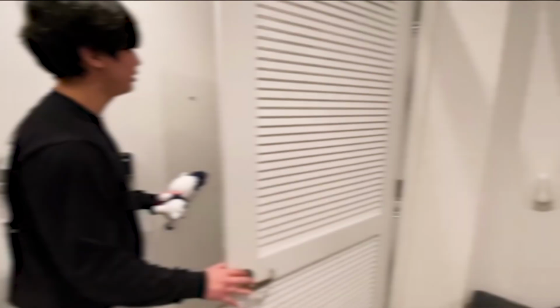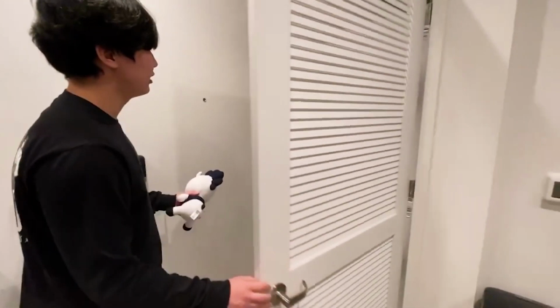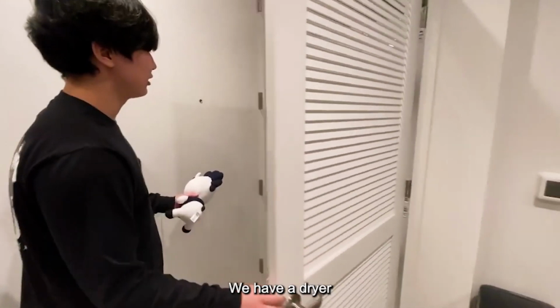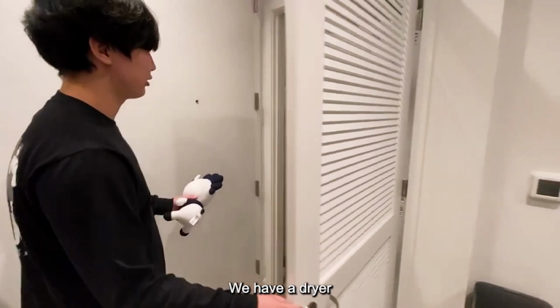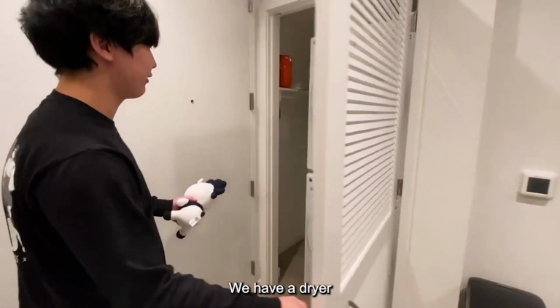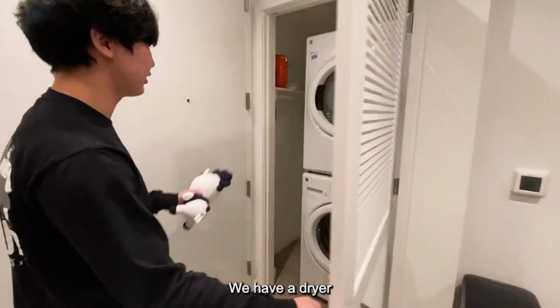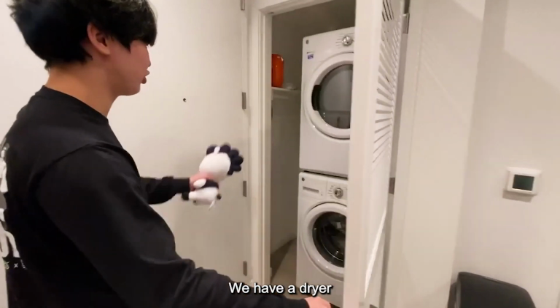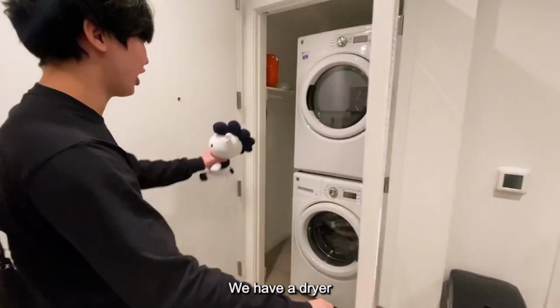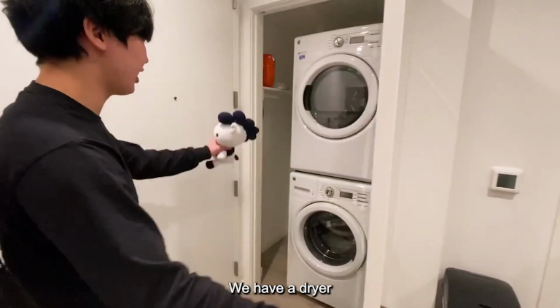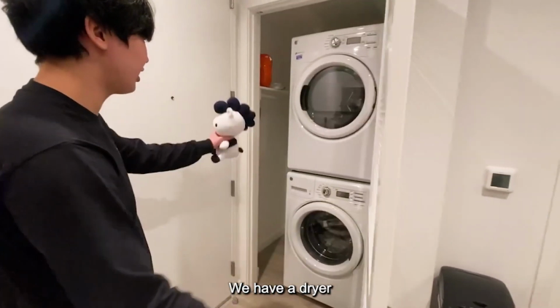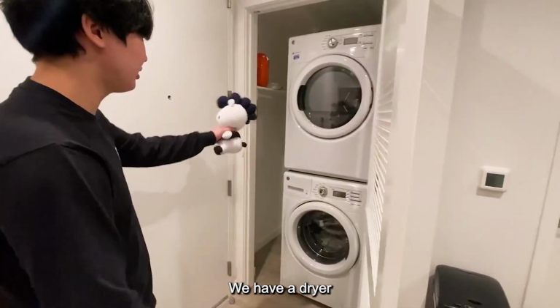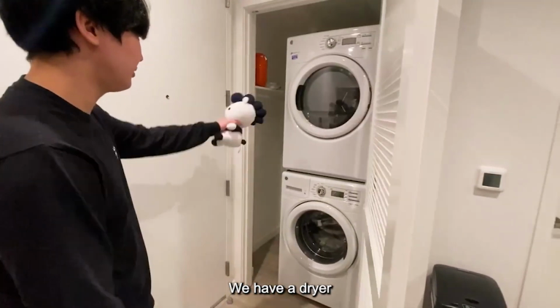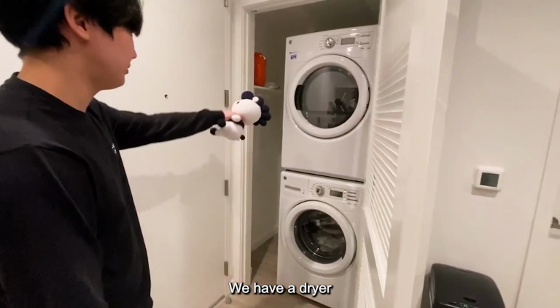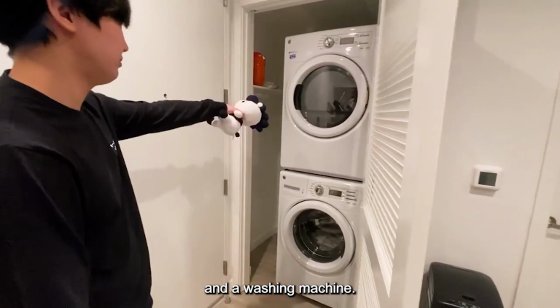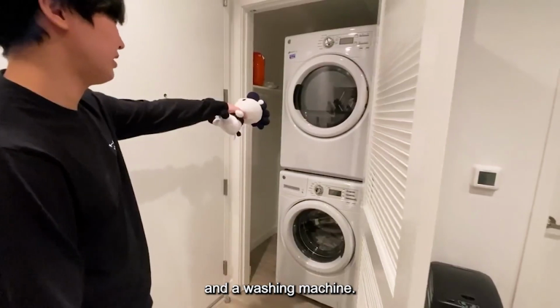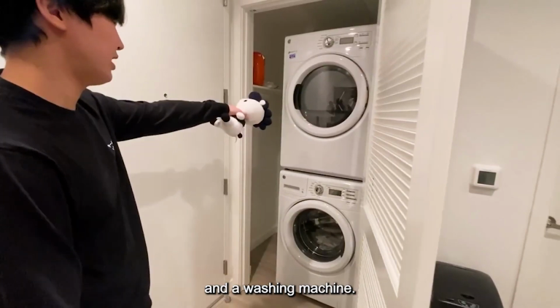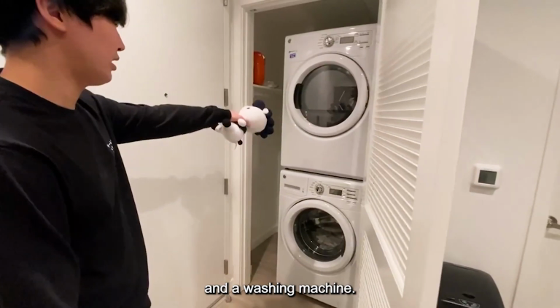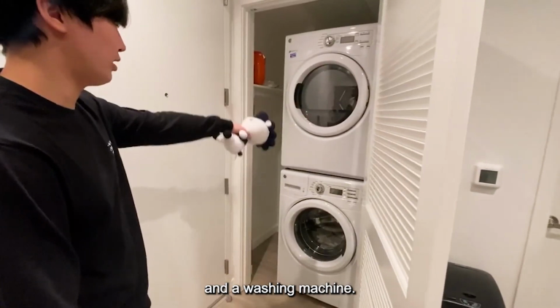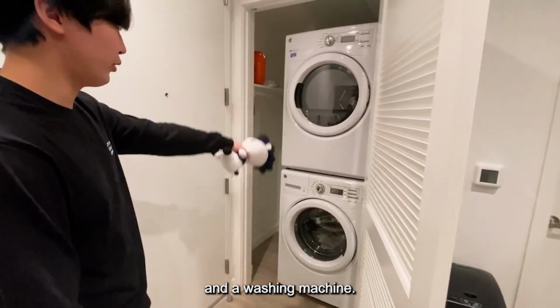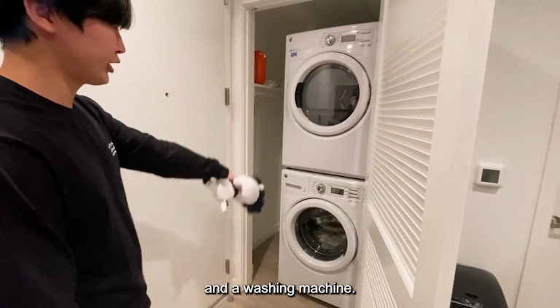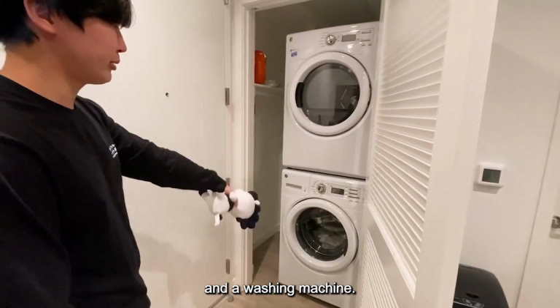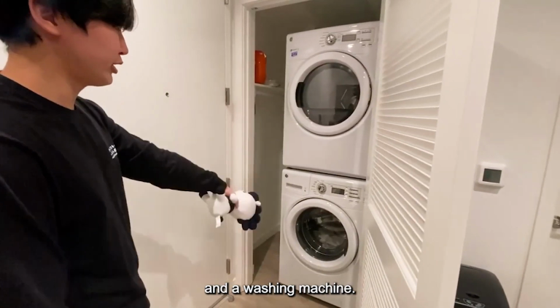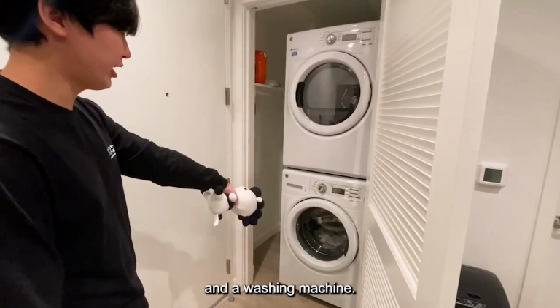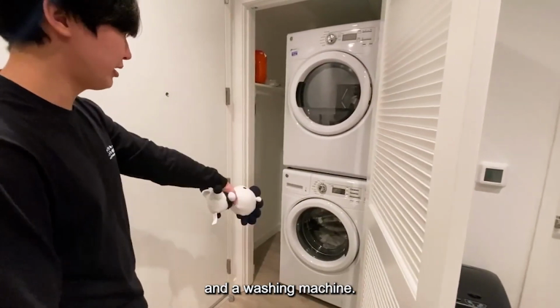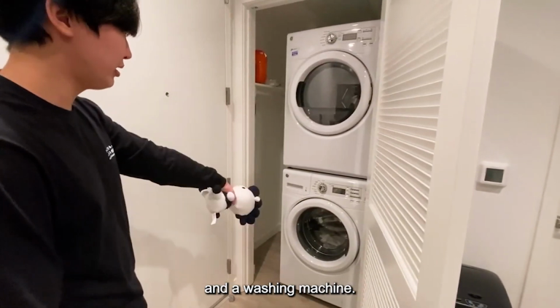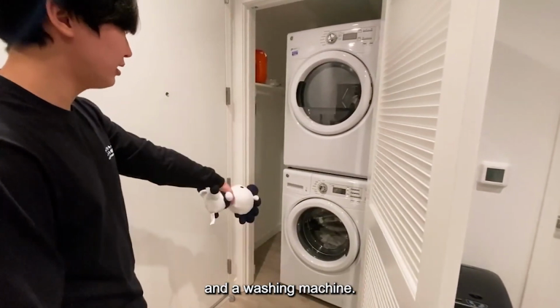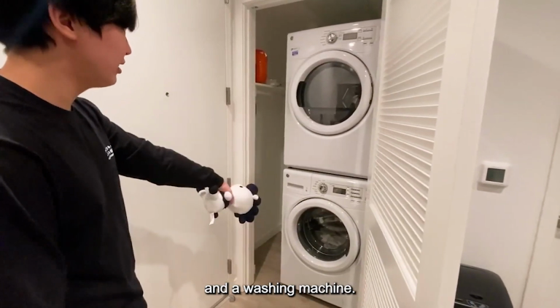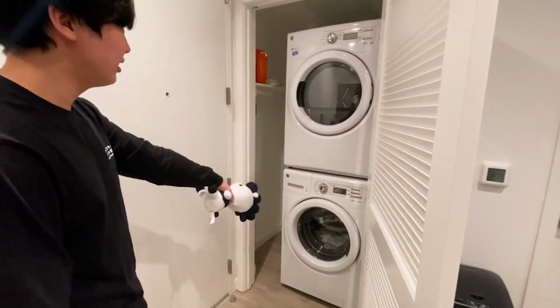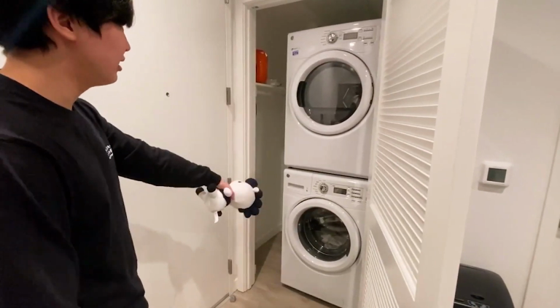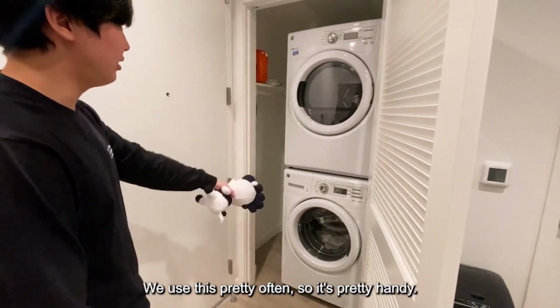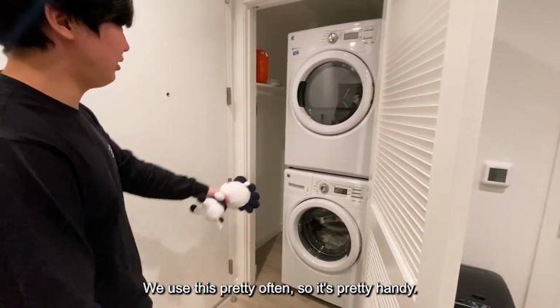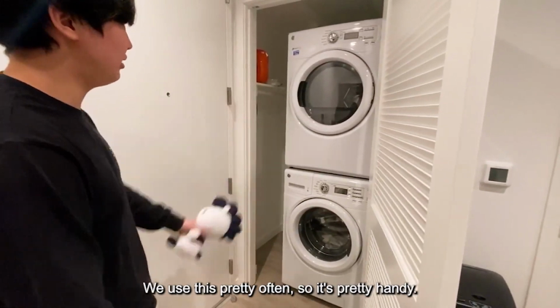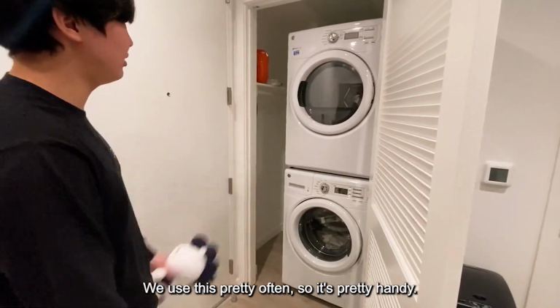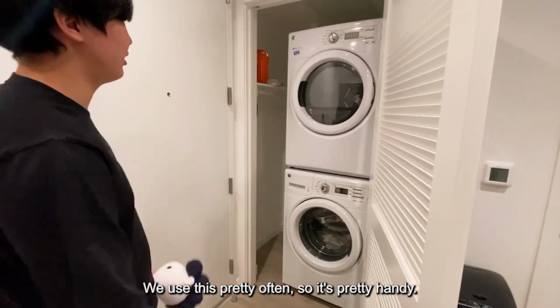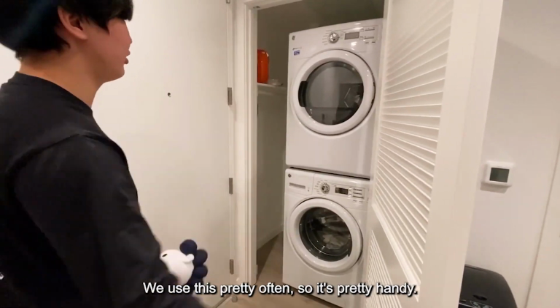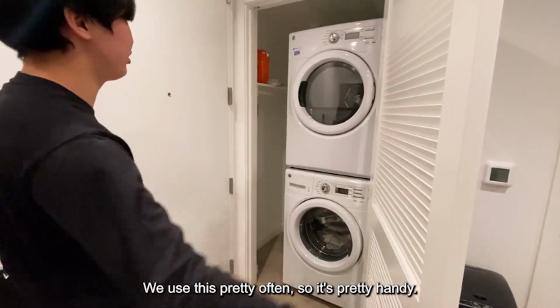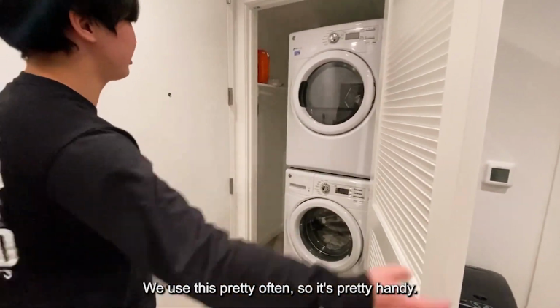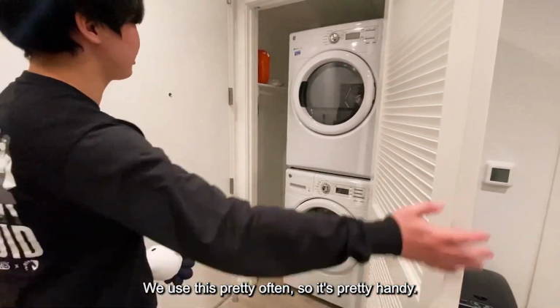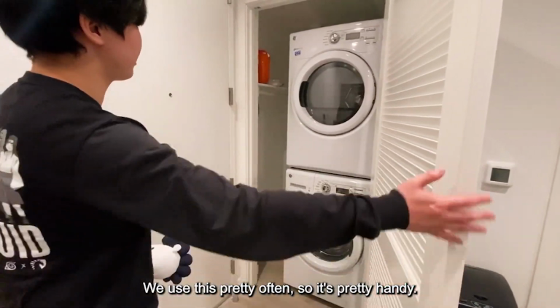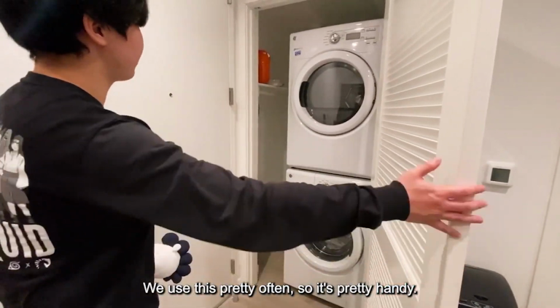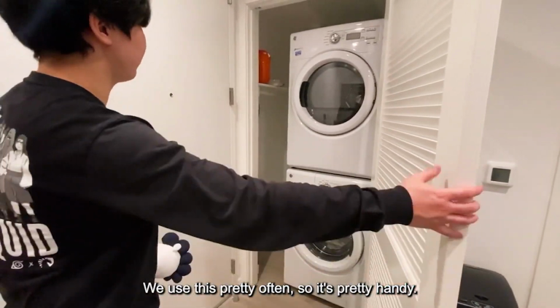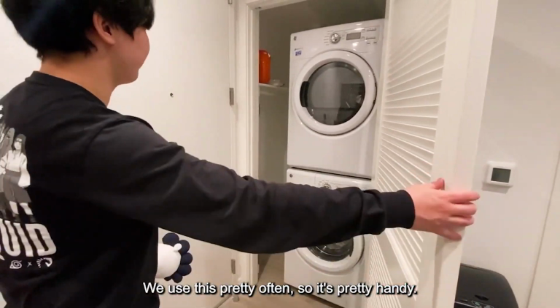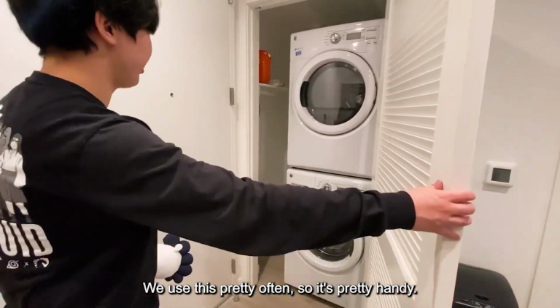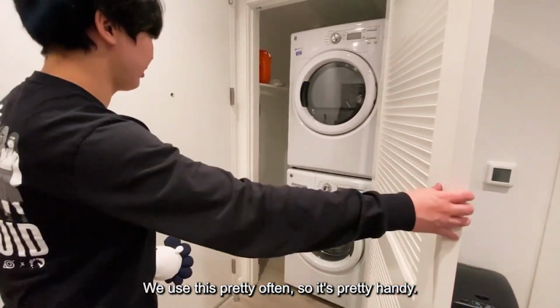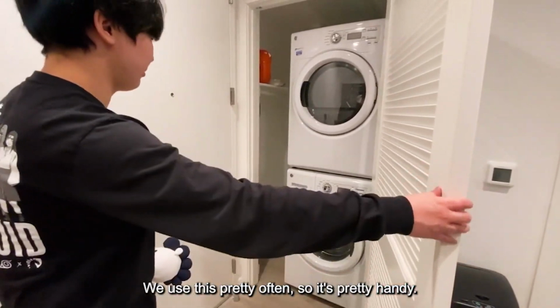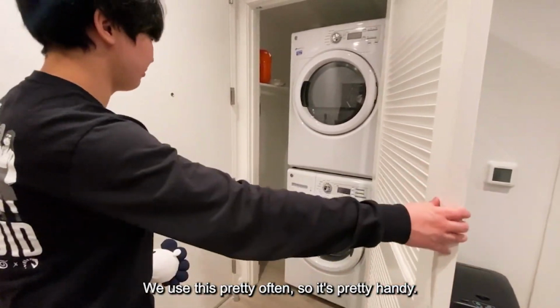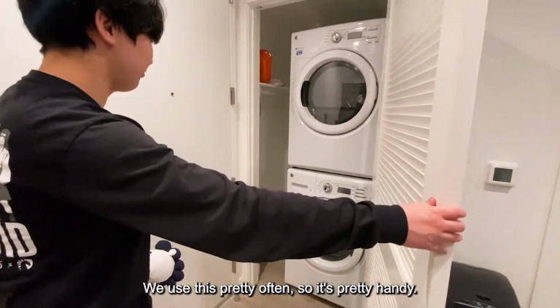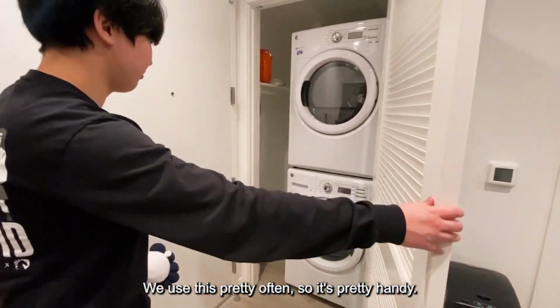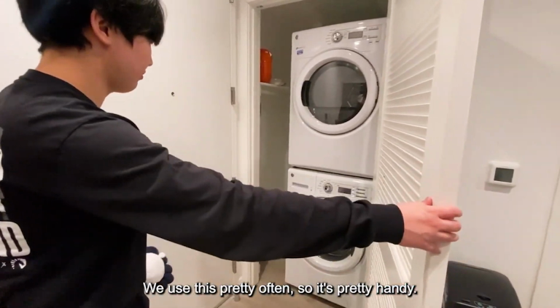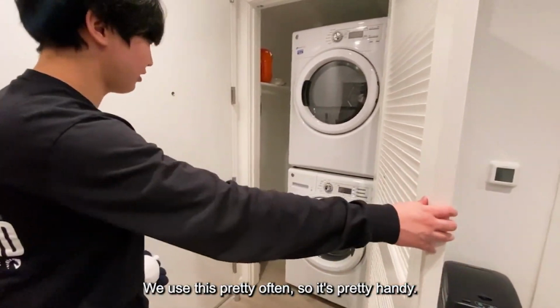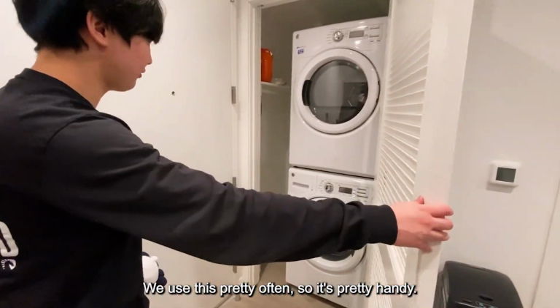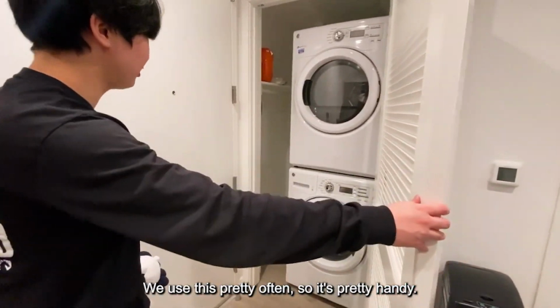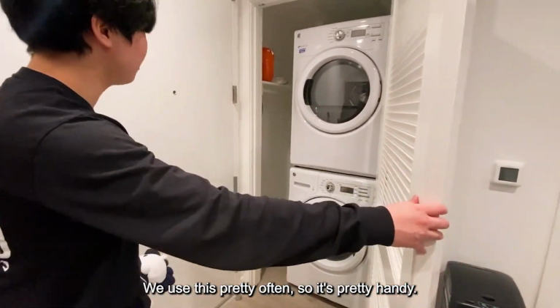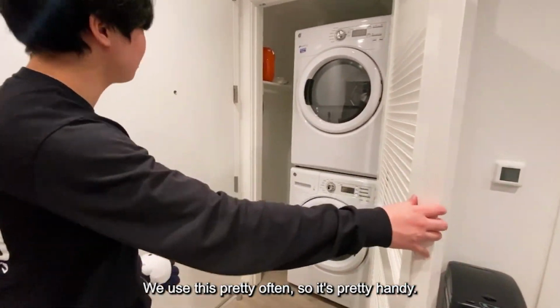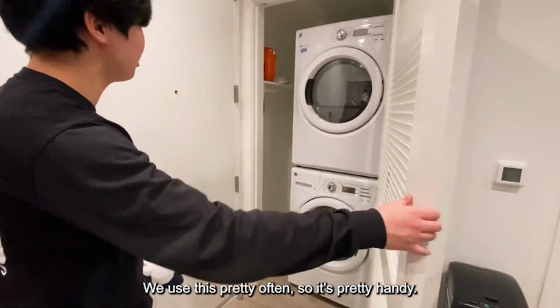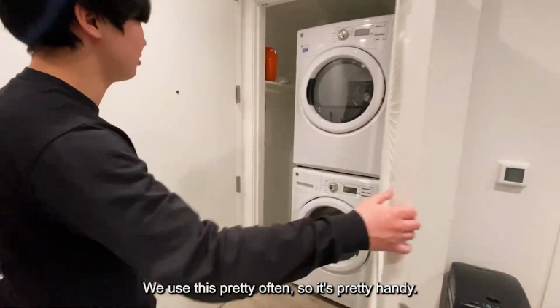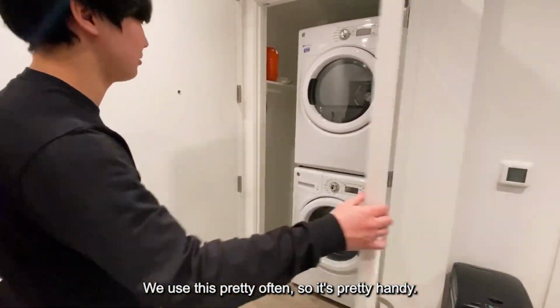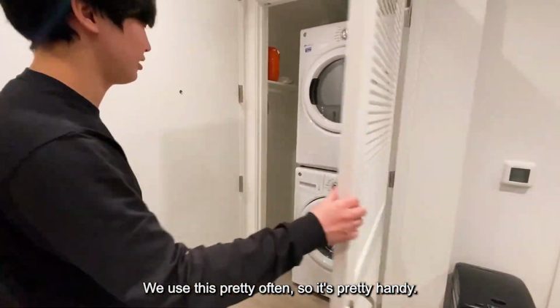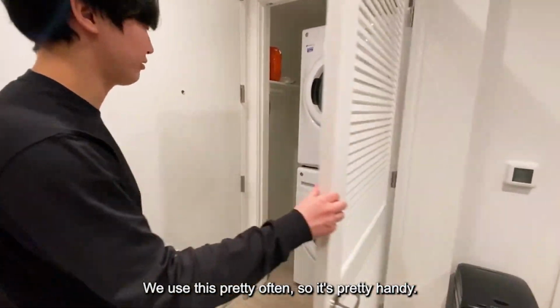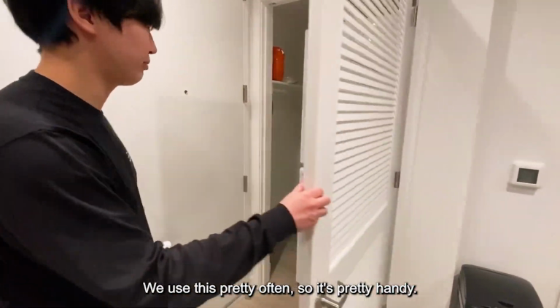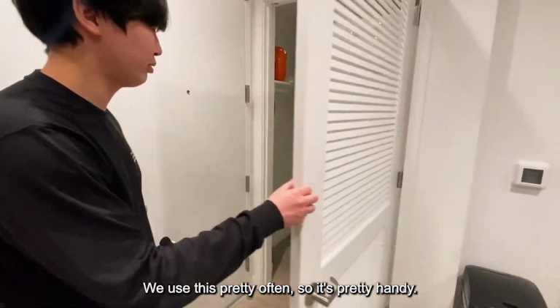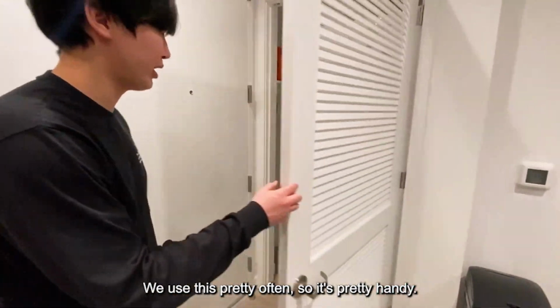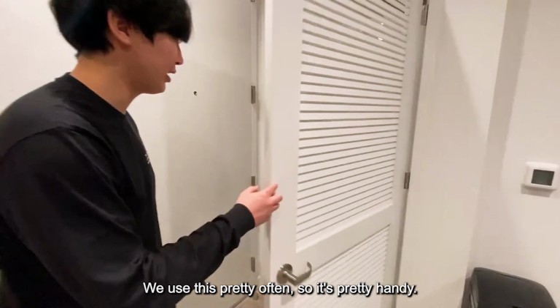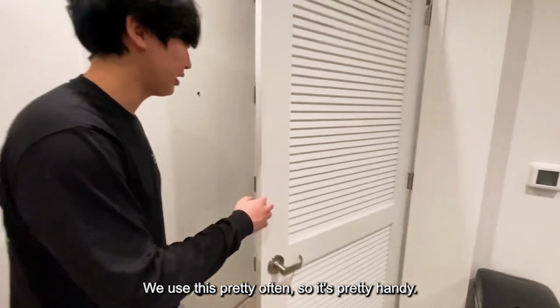We have a dryer and a washing machine, and we use these very often, so it's pretty handy.